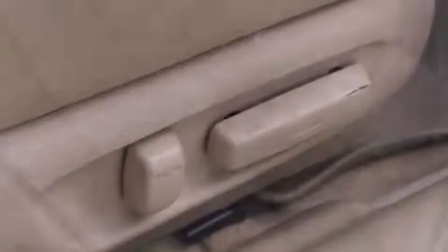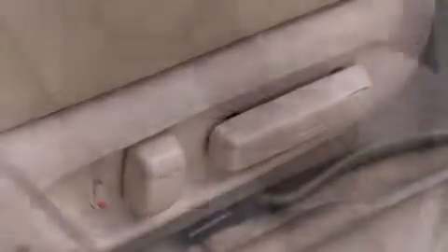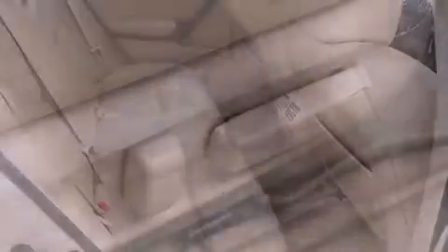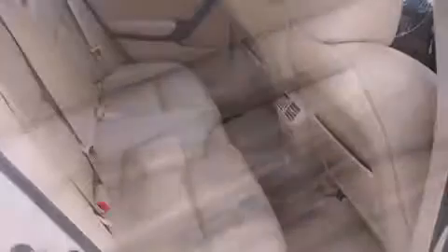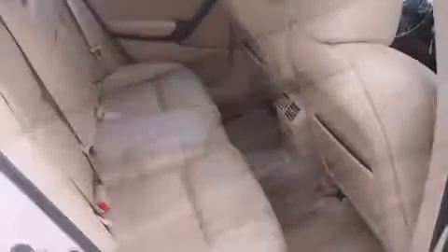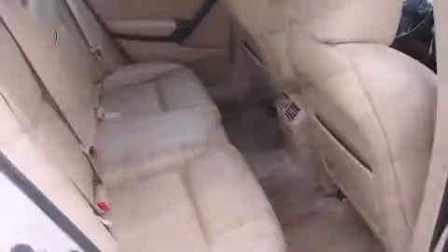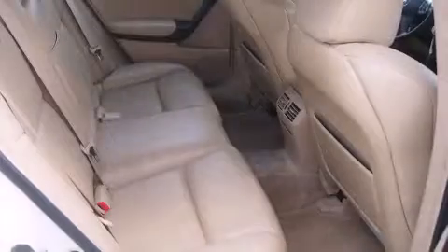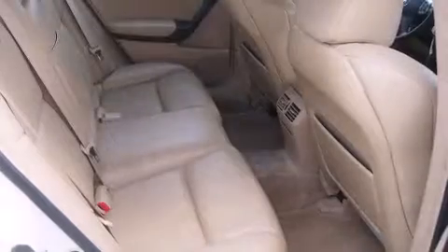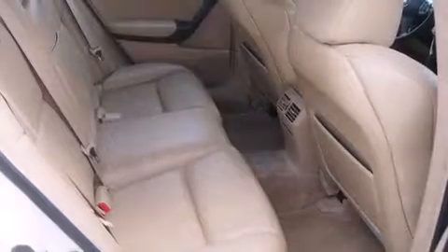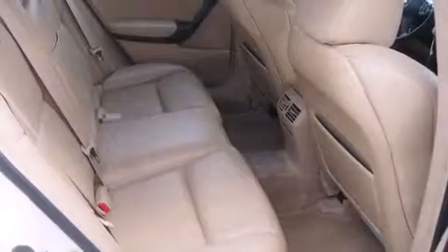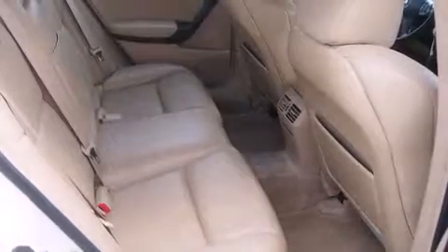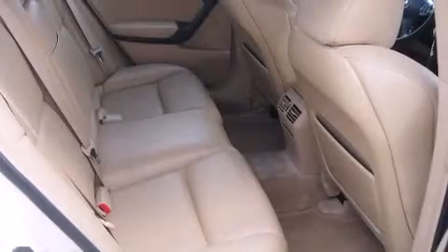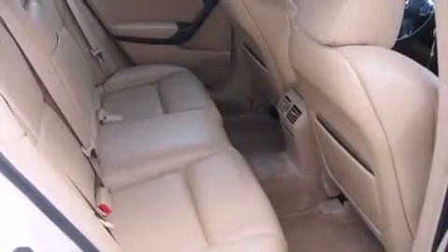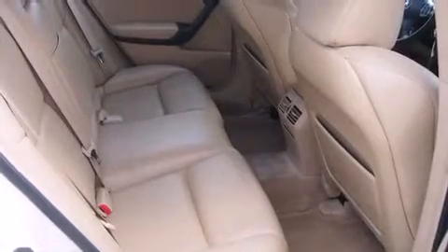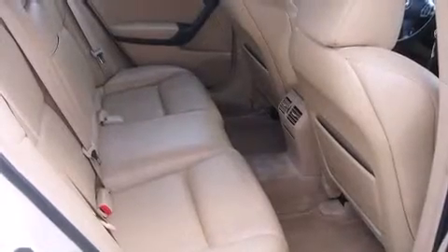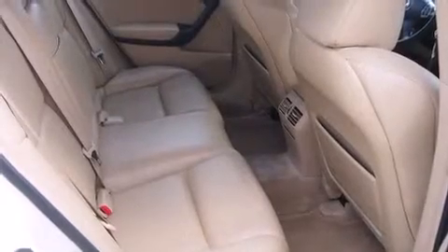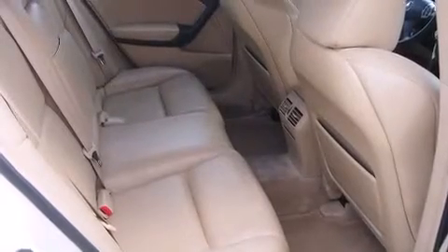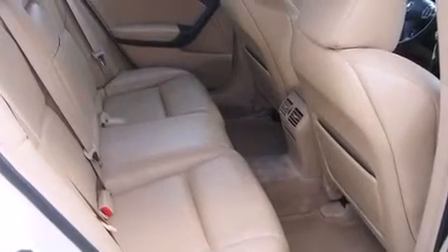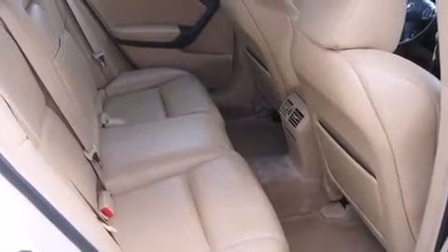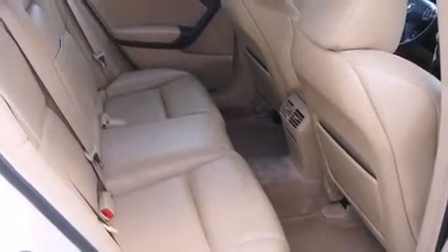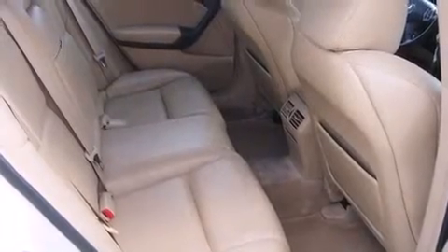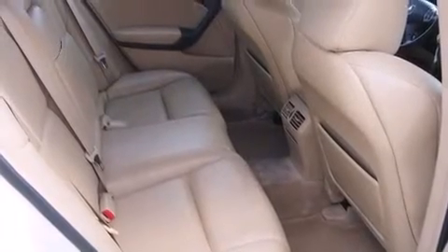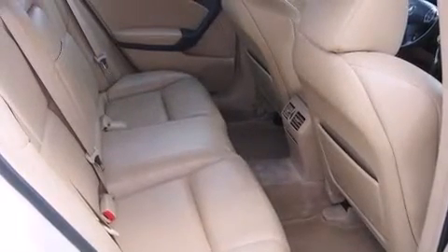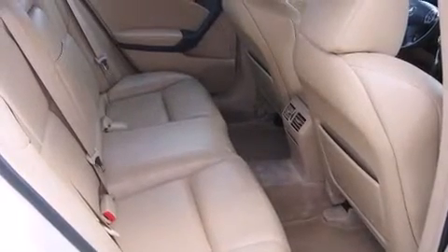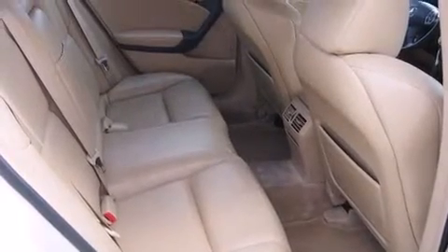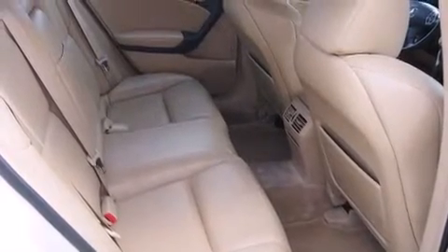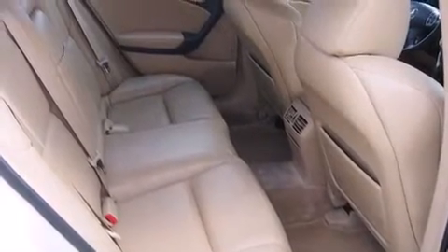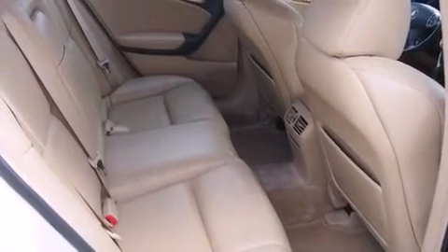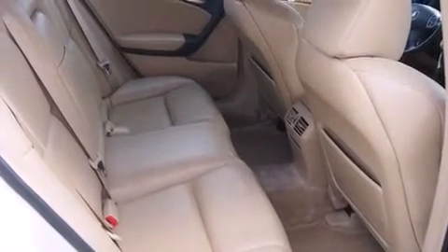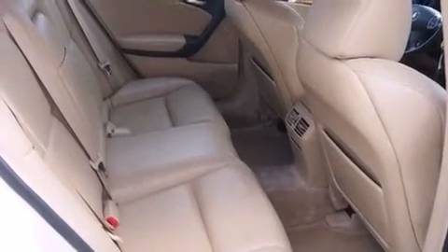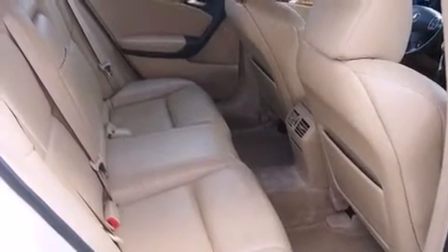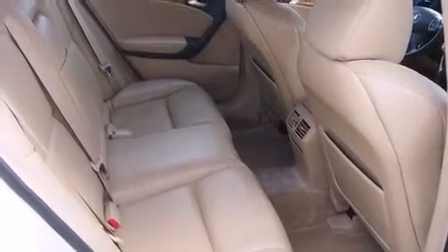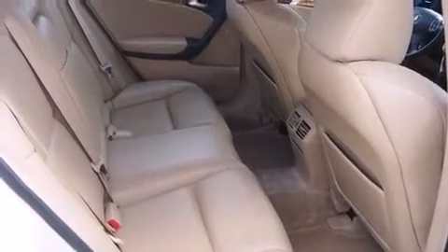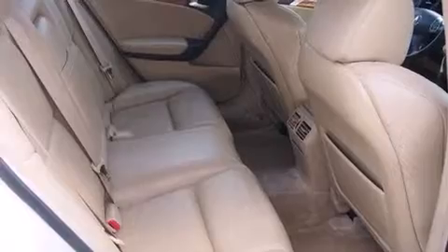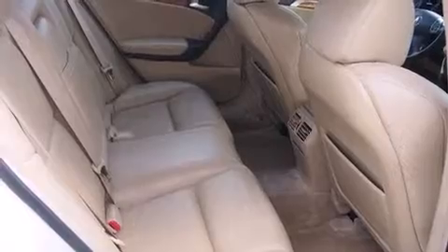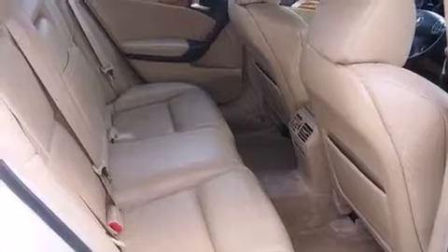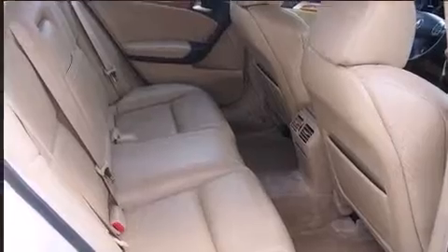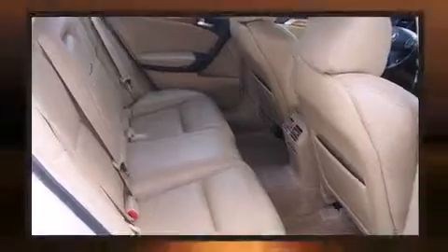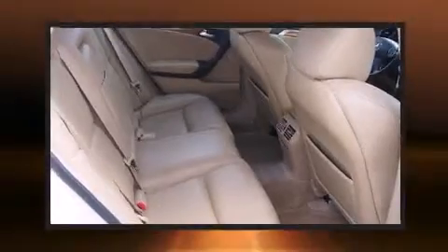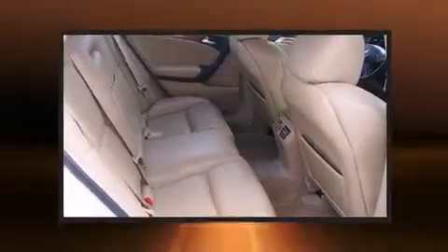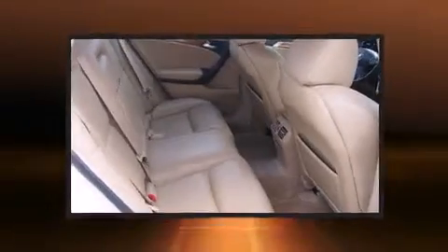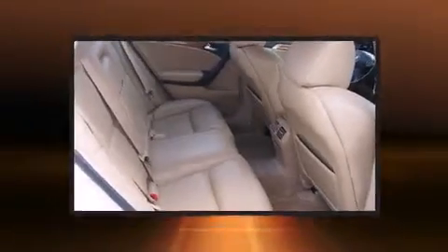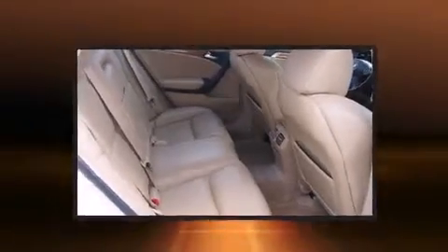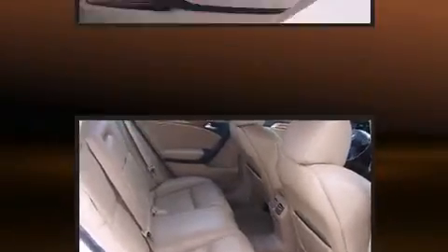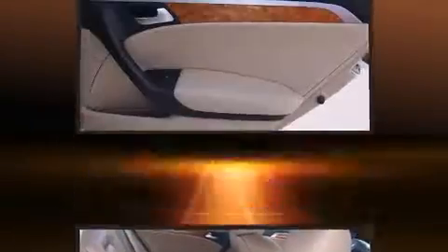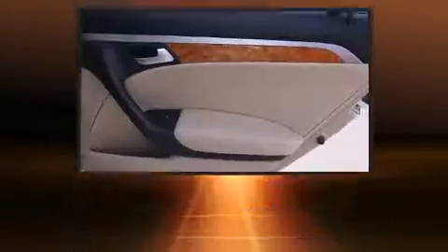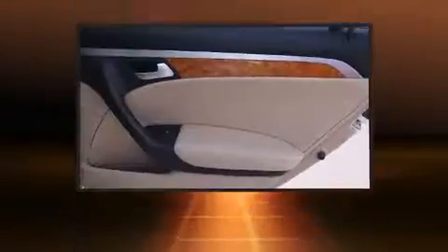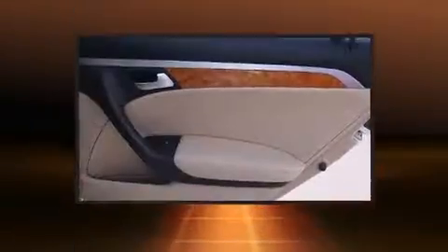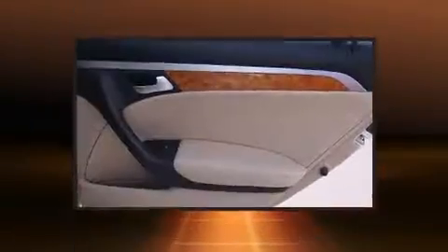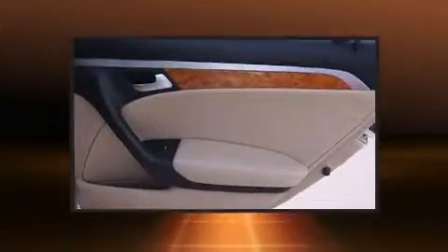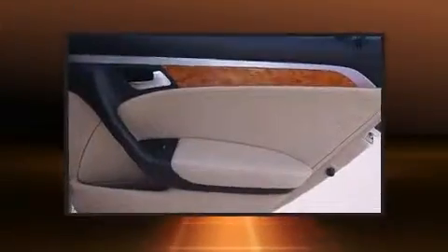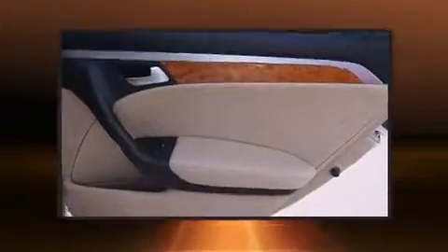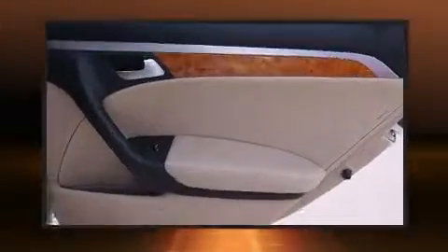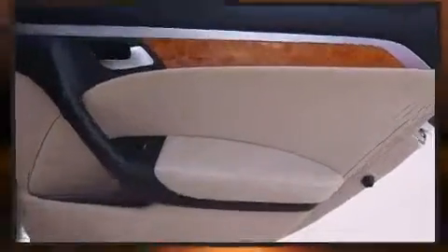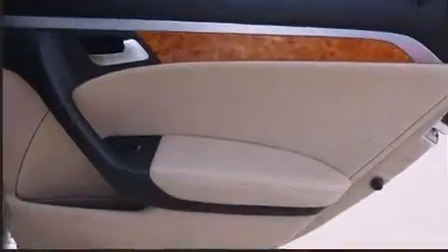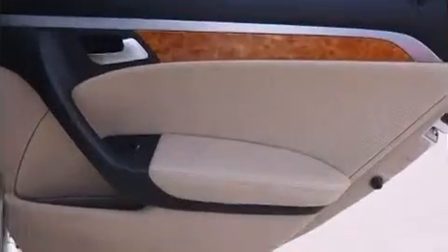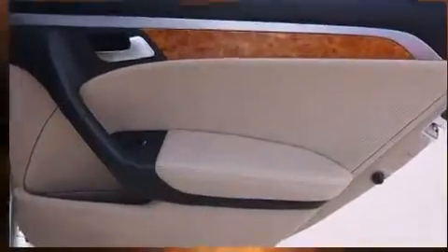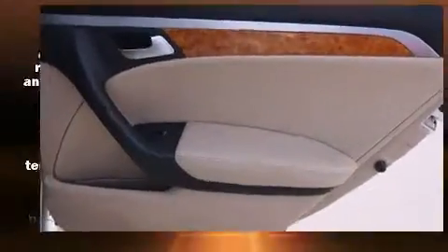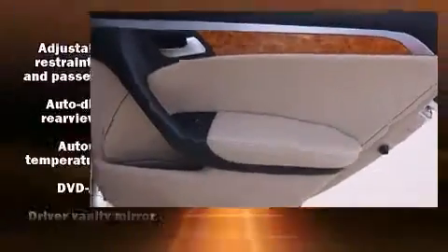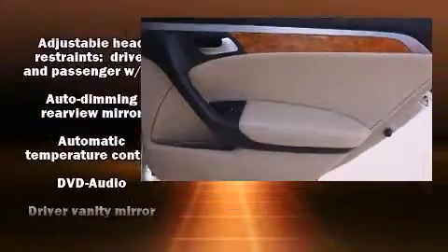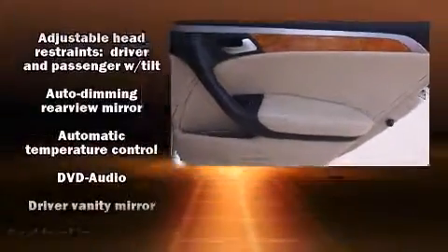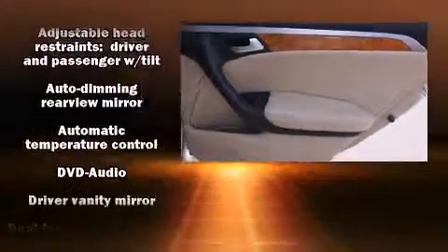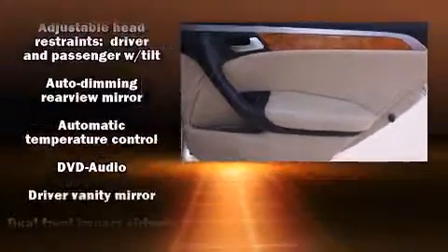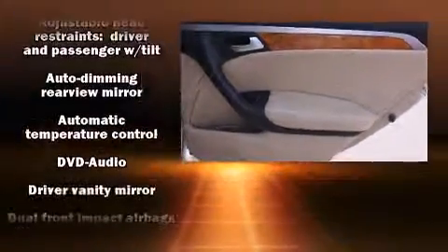Audio features include a CD player with AM/FM radio, a cassette player, and eight speakers enhancing the audio experience throughout the interior.